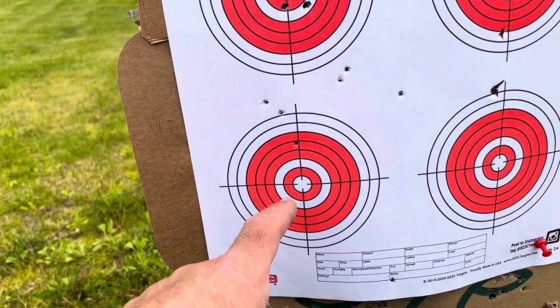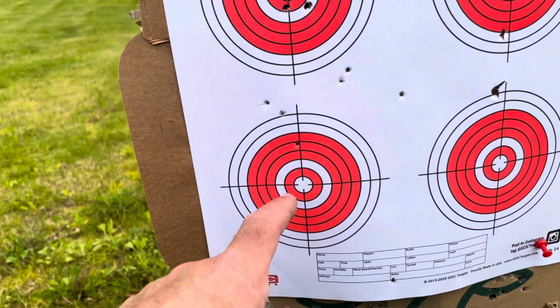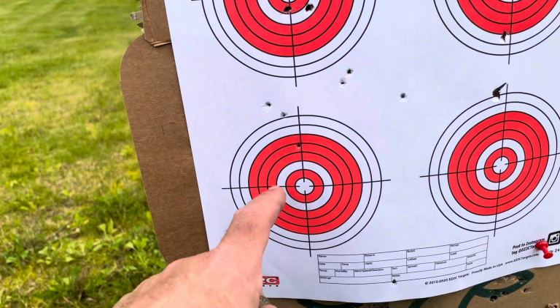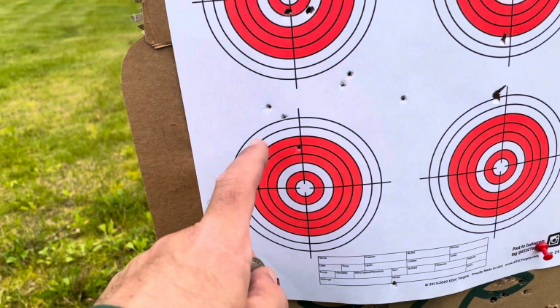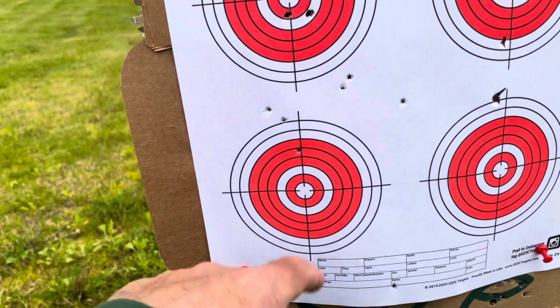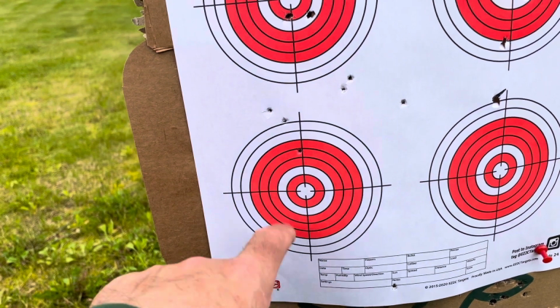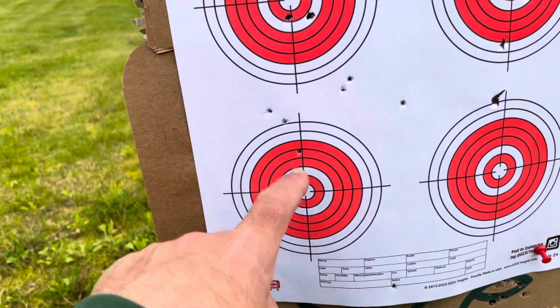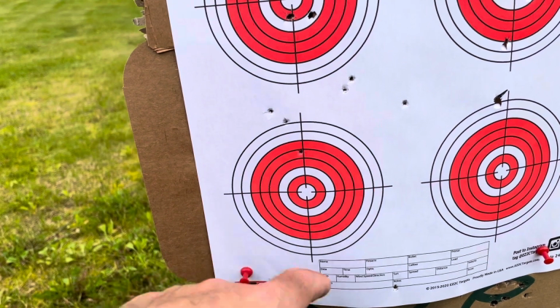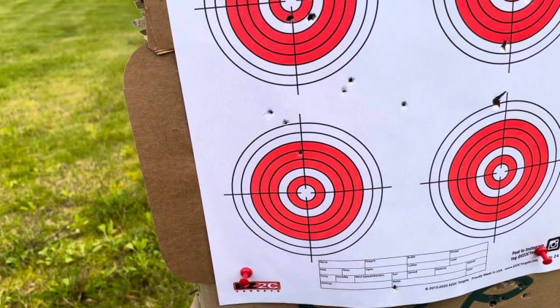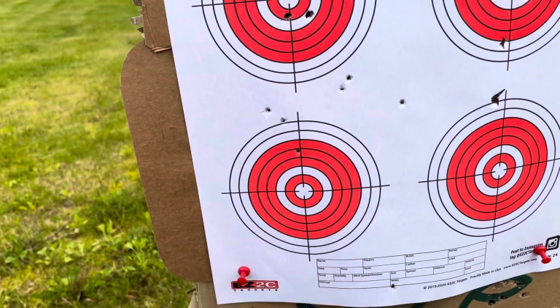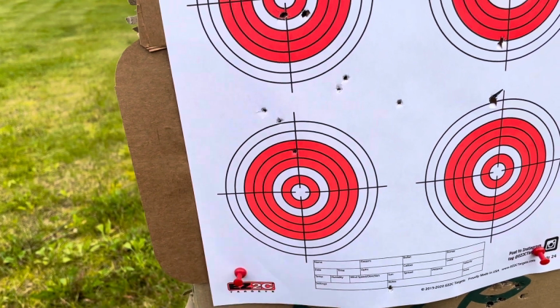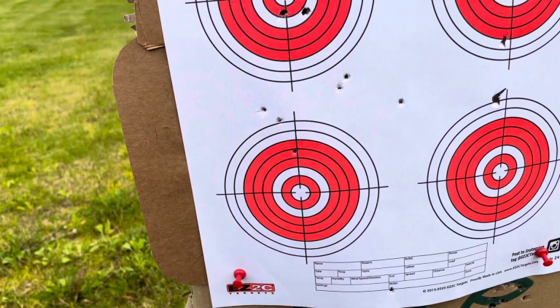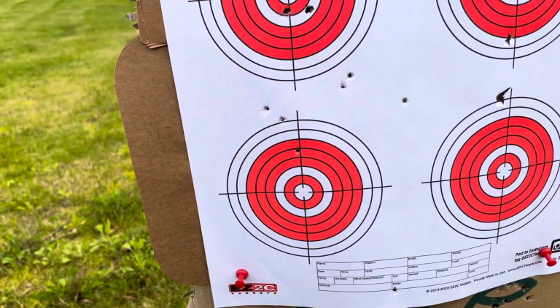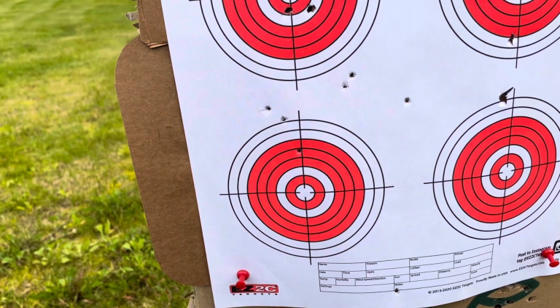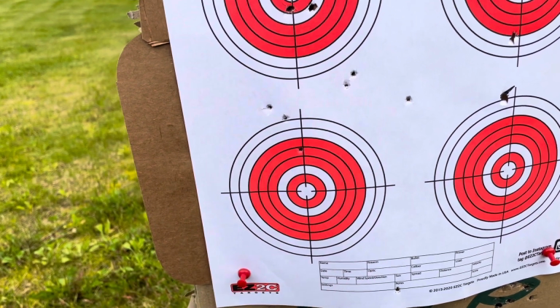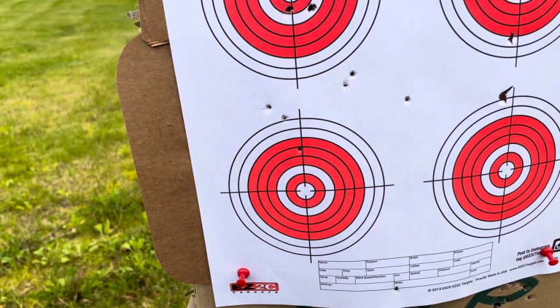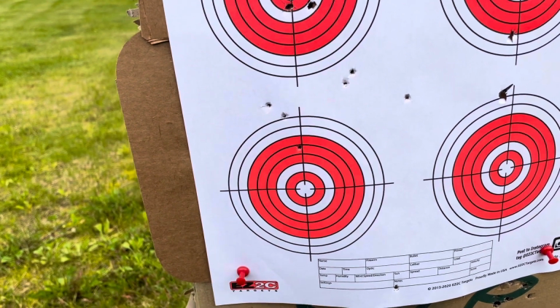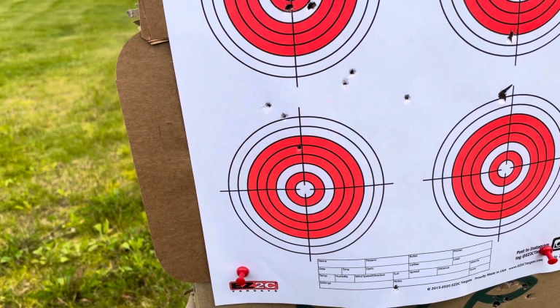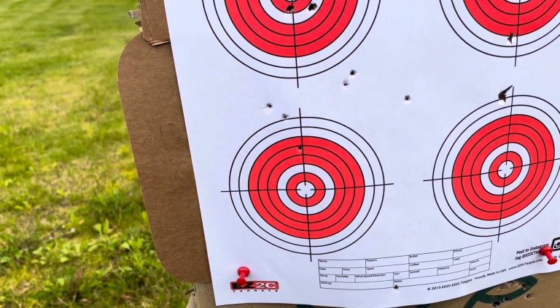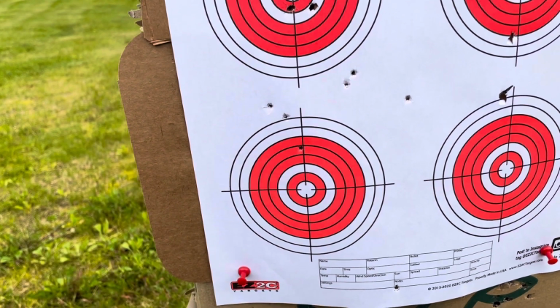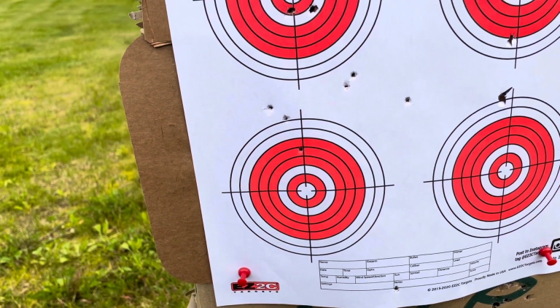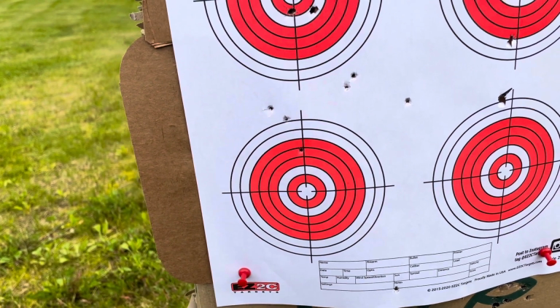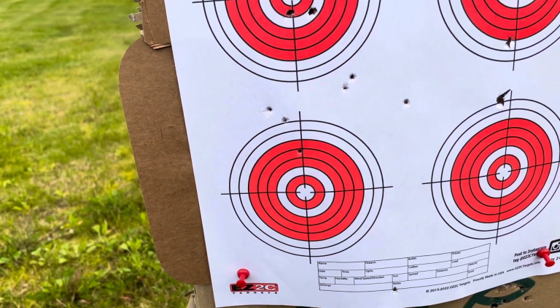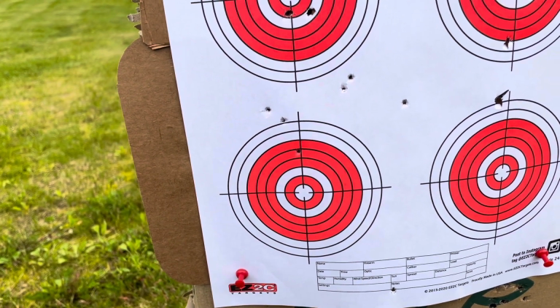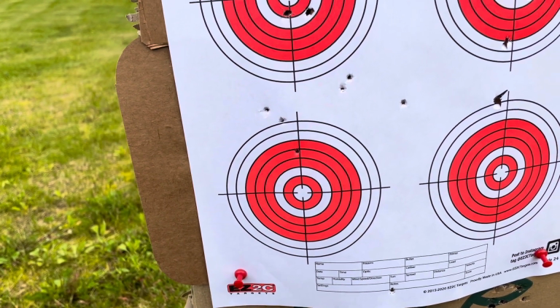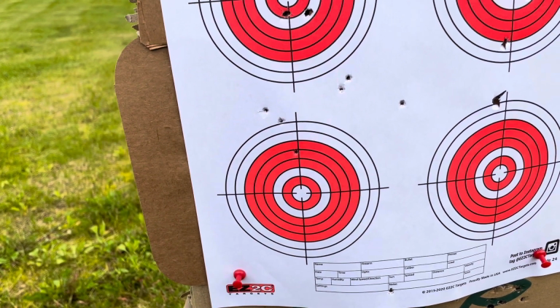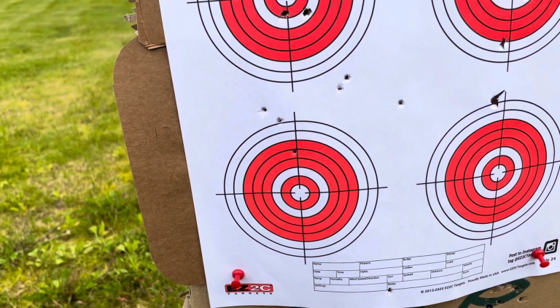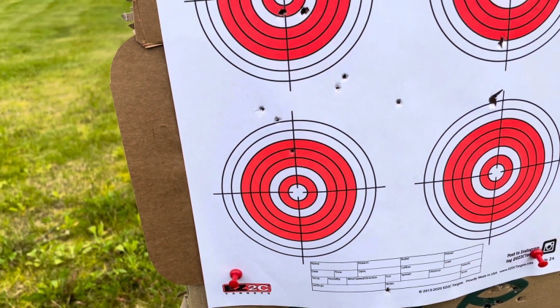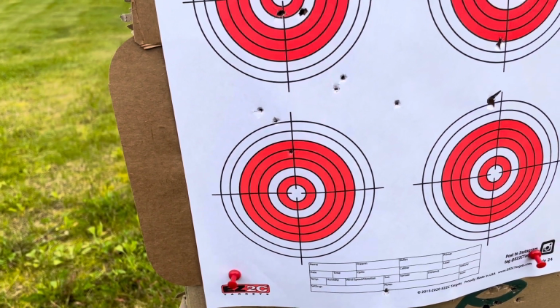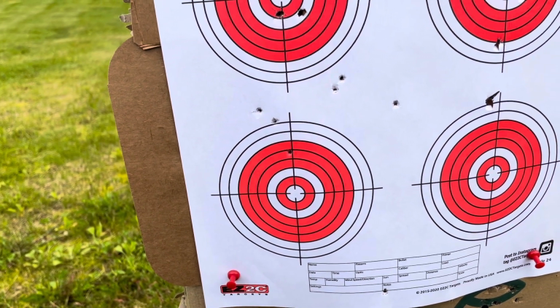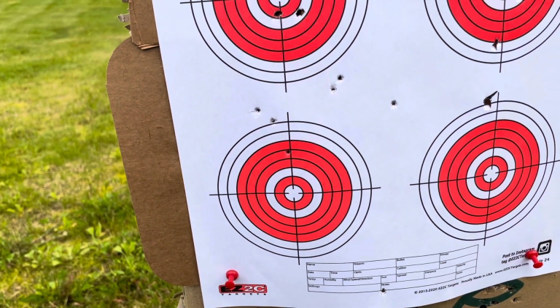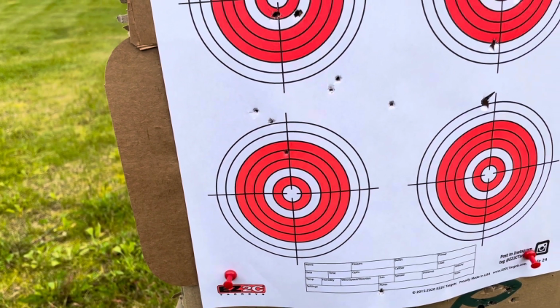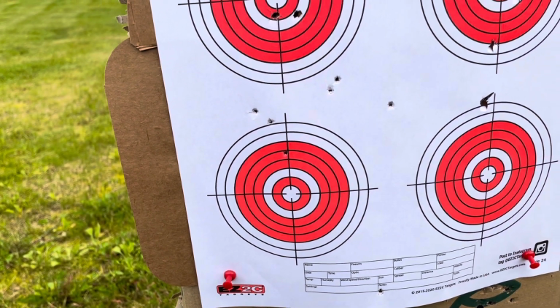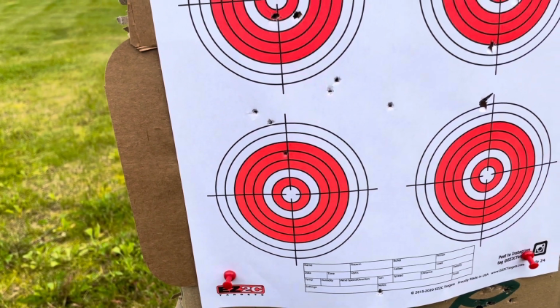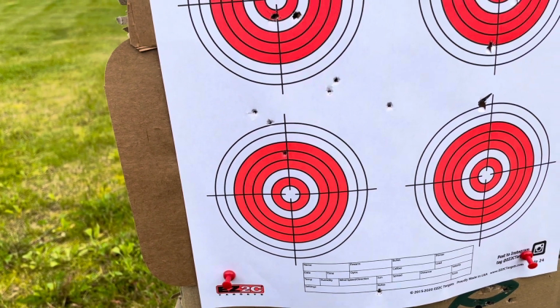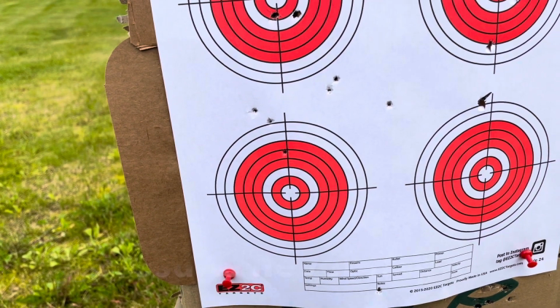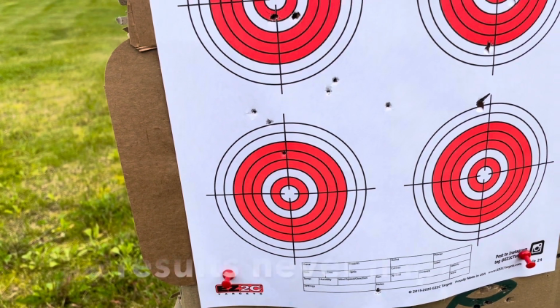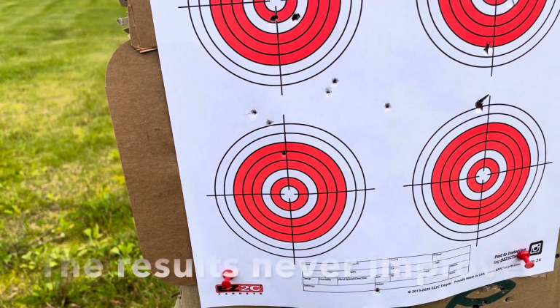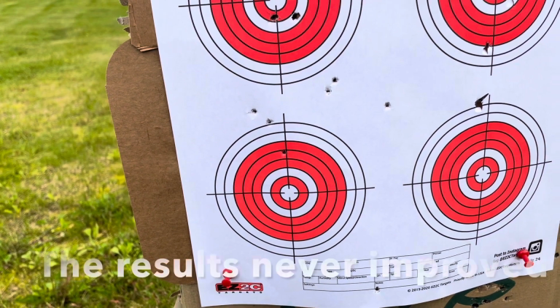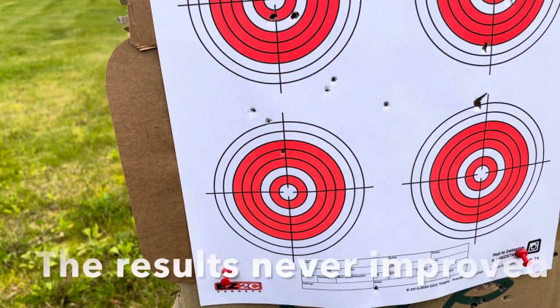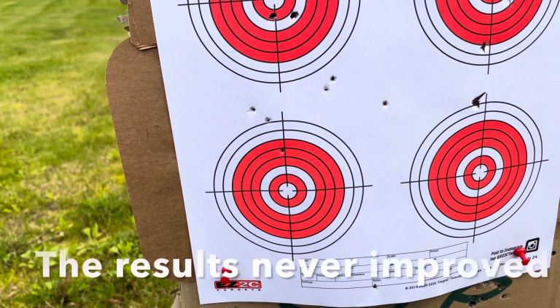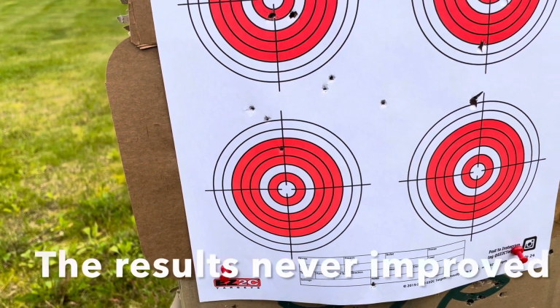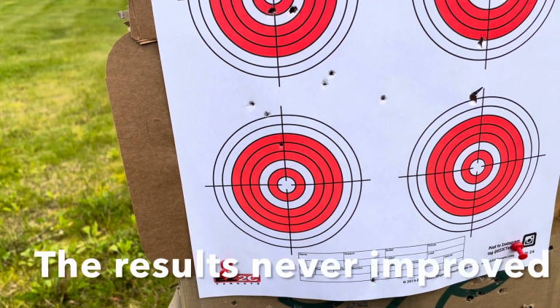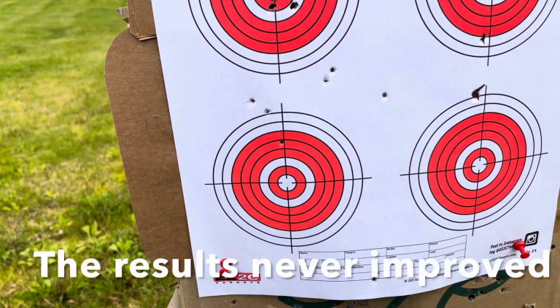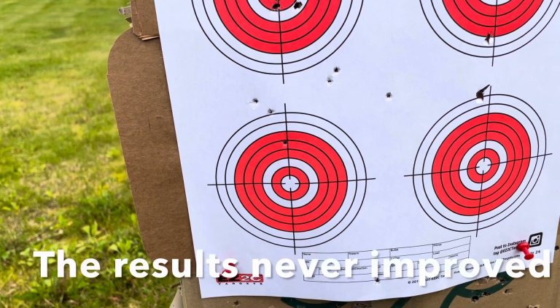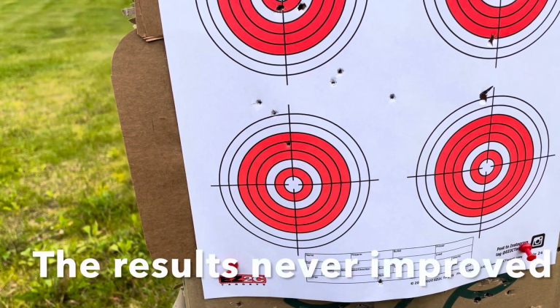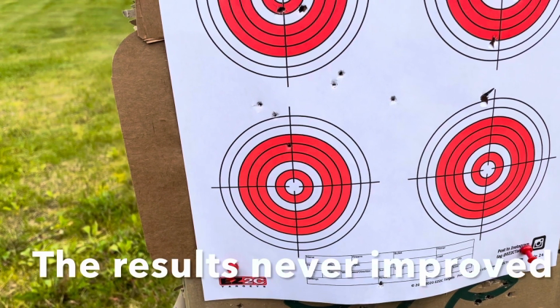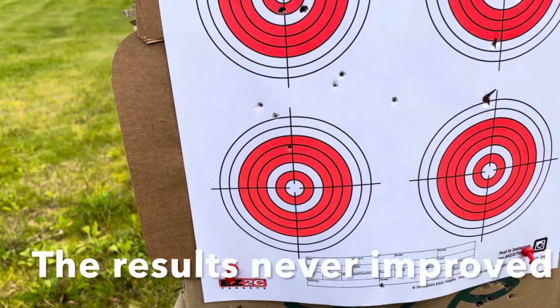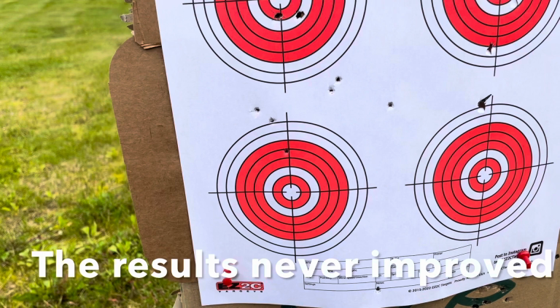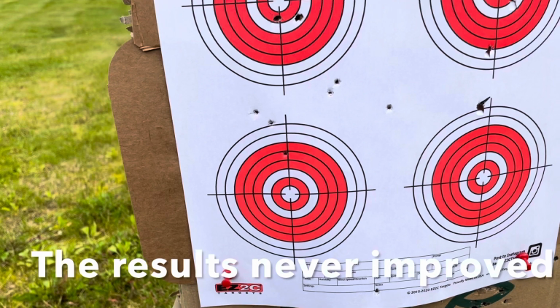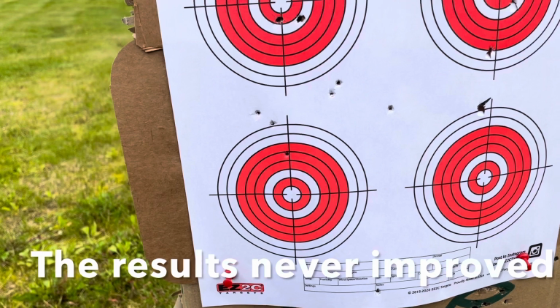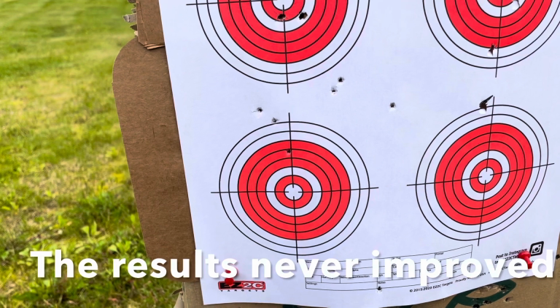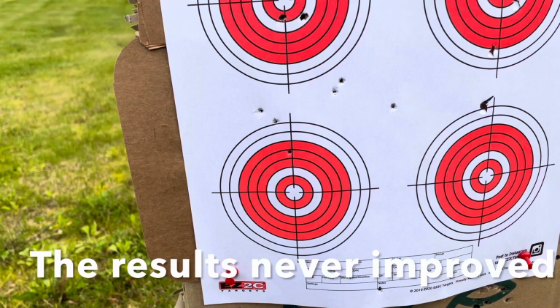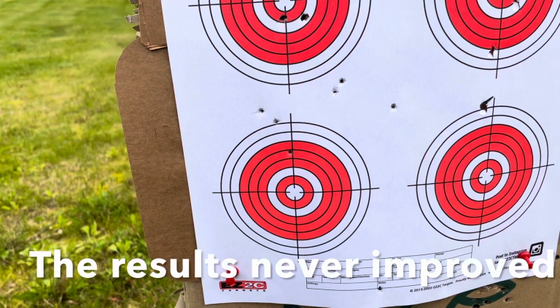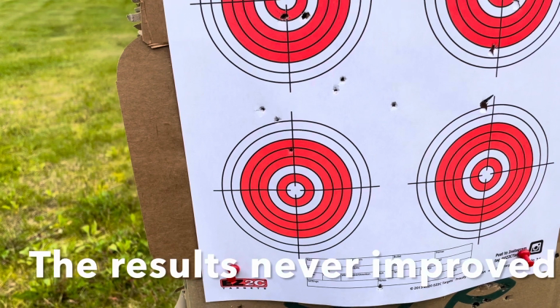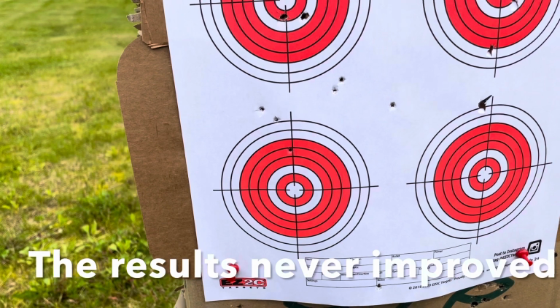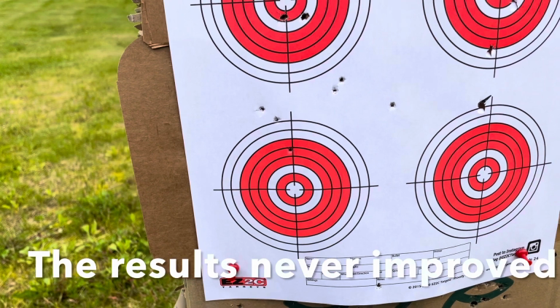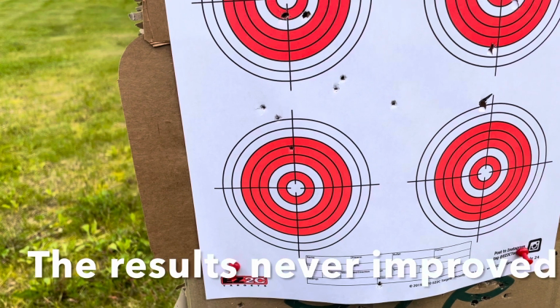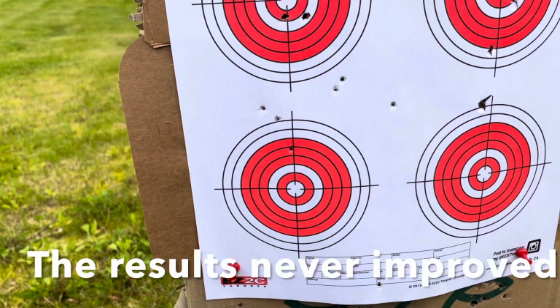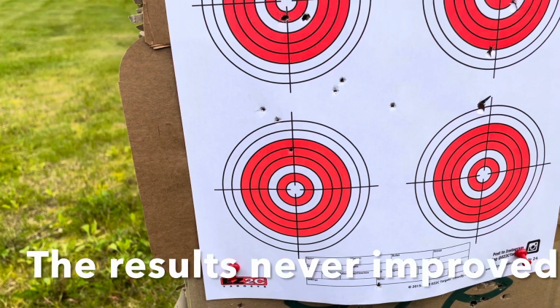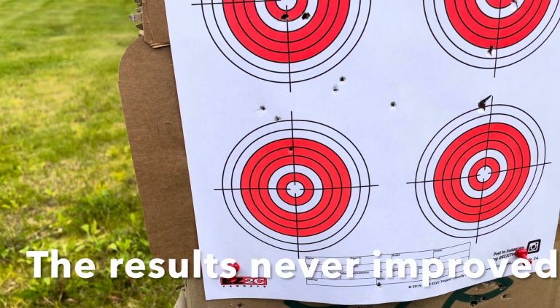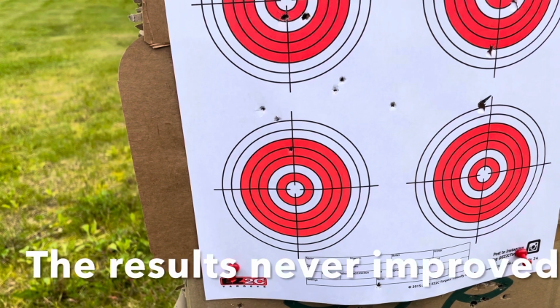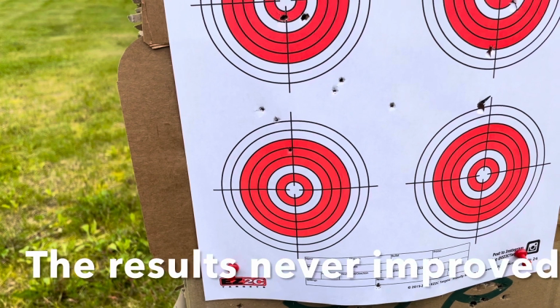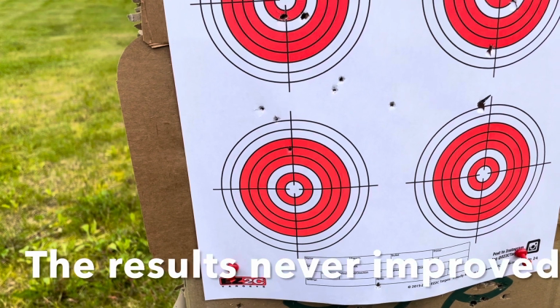I'm going to shoot some more at this target just to see what happens, and if the results are any different I'll add it to the video.